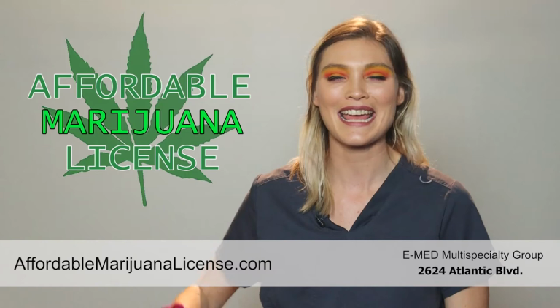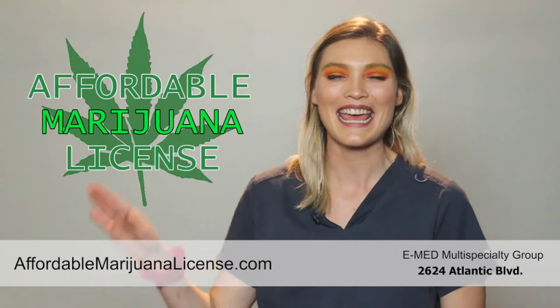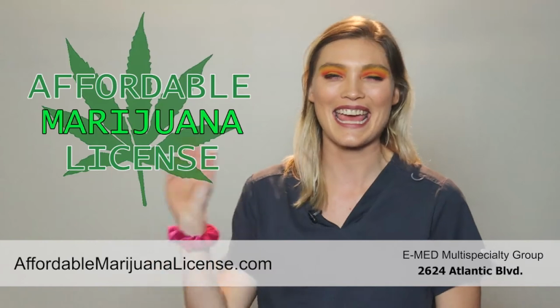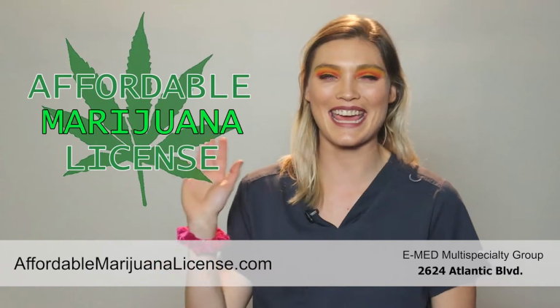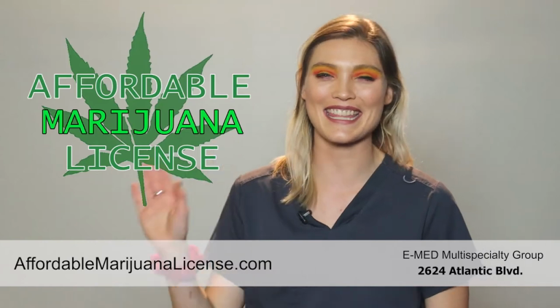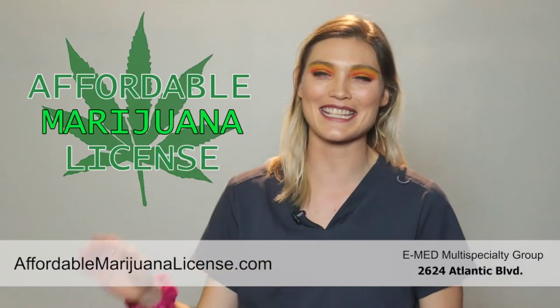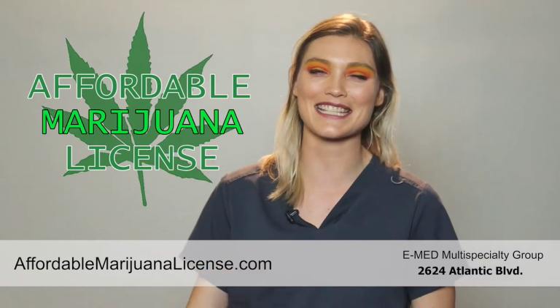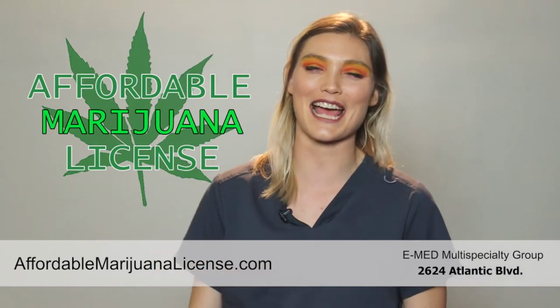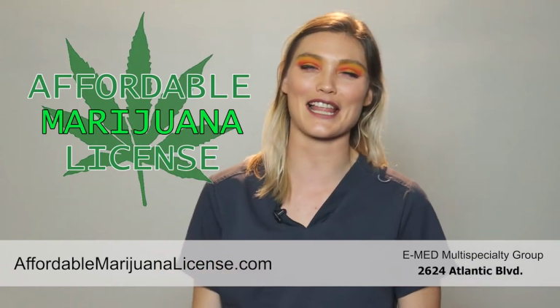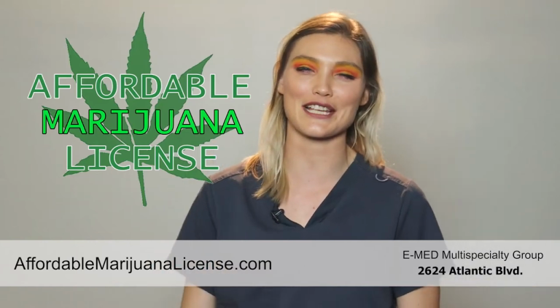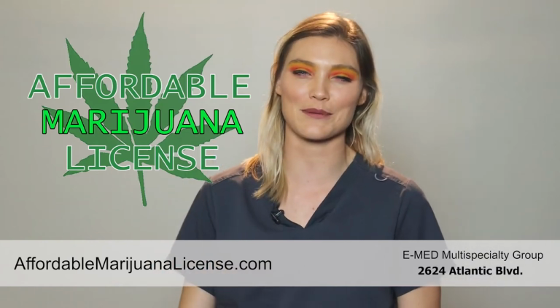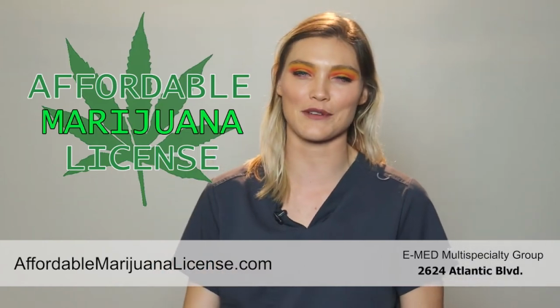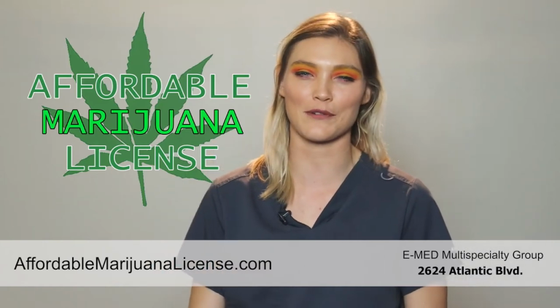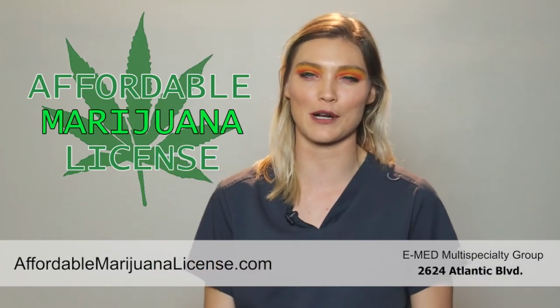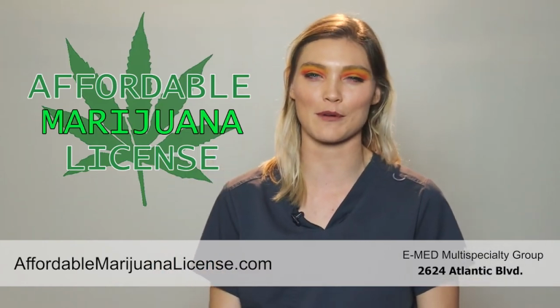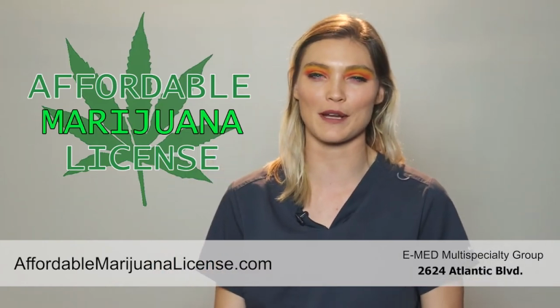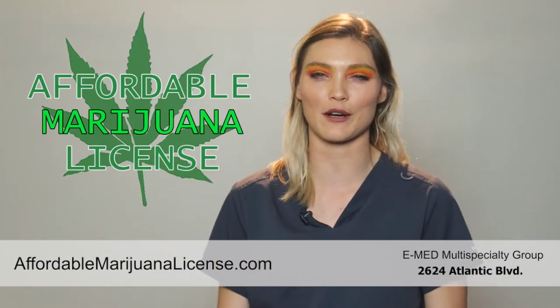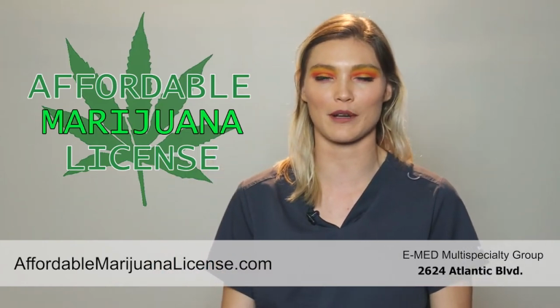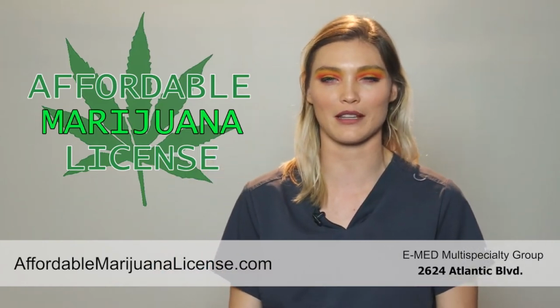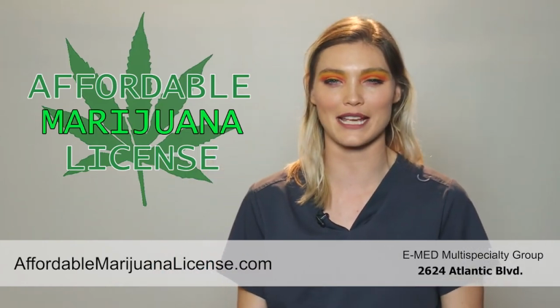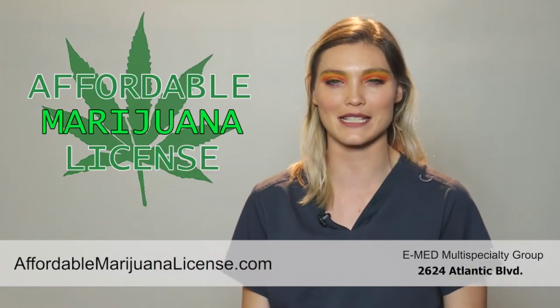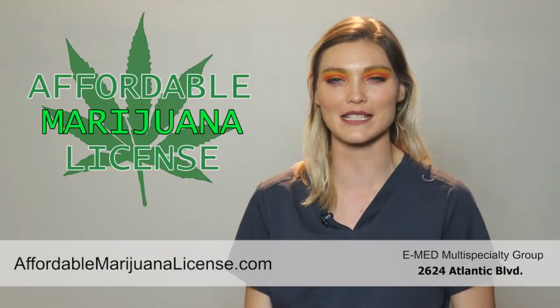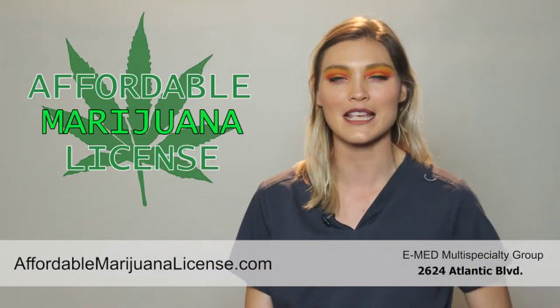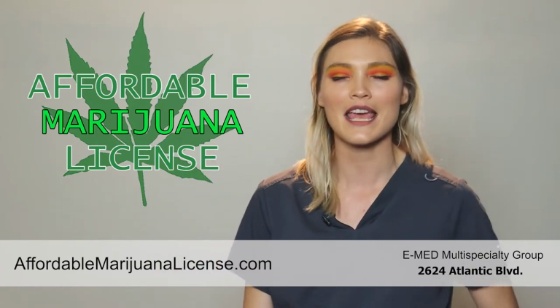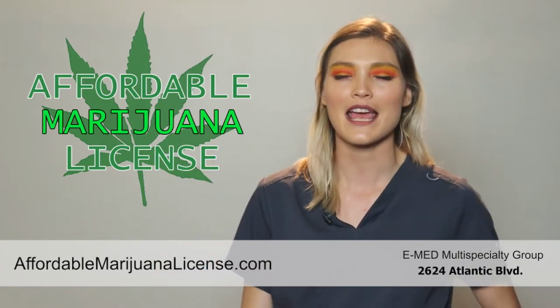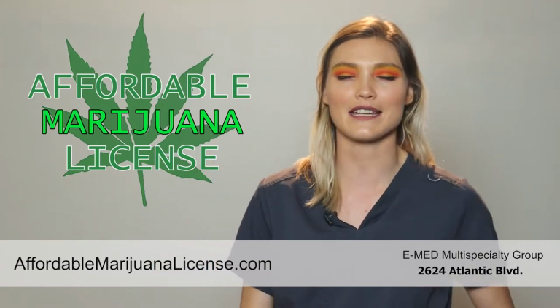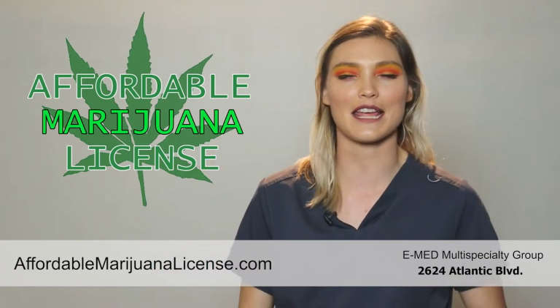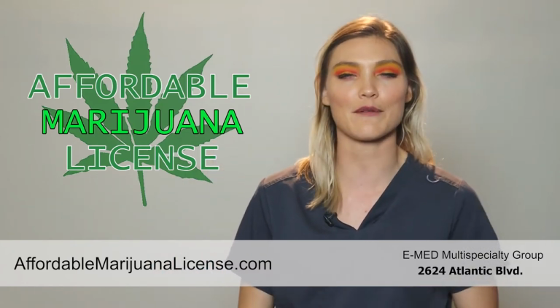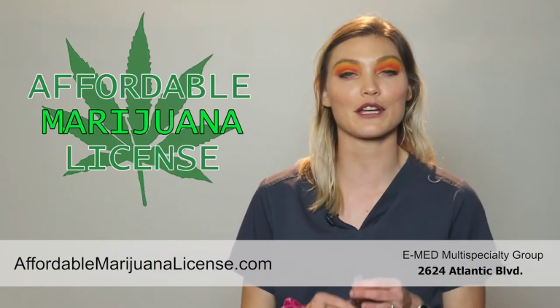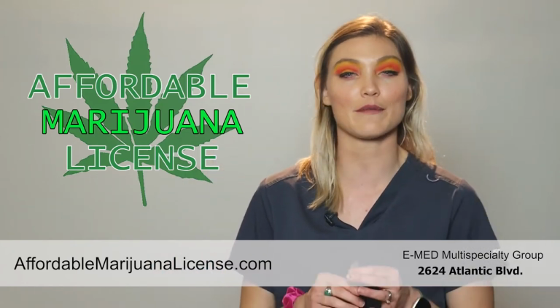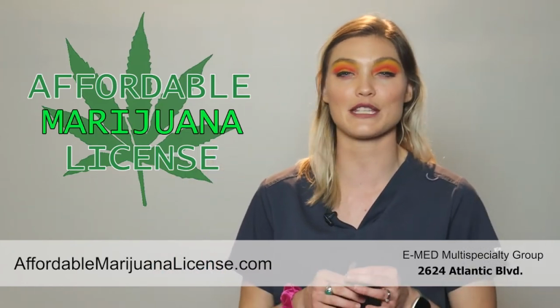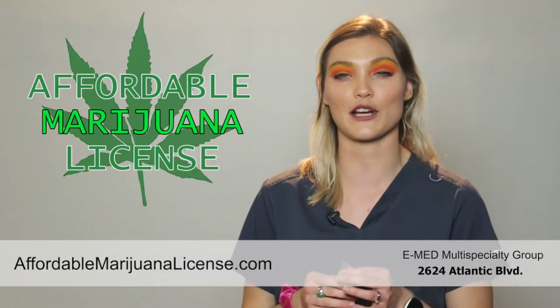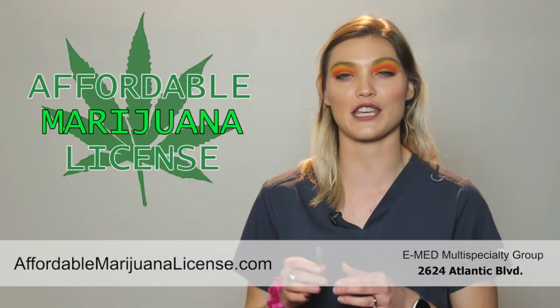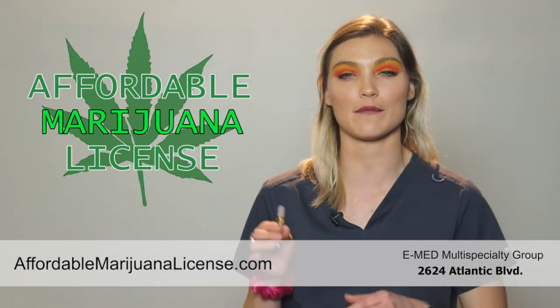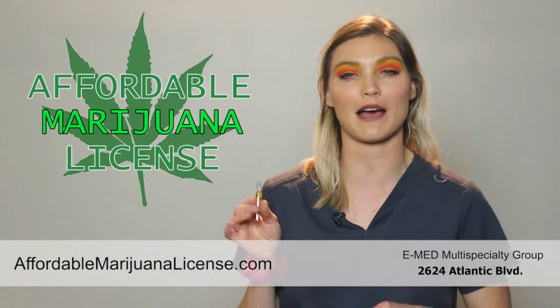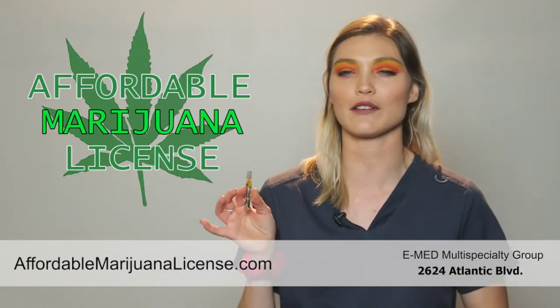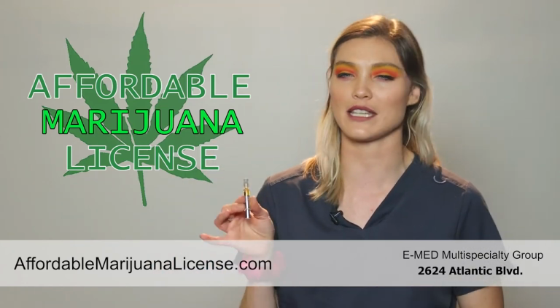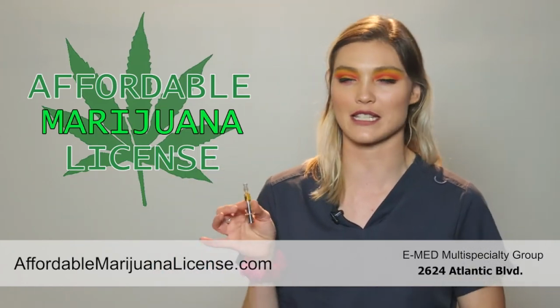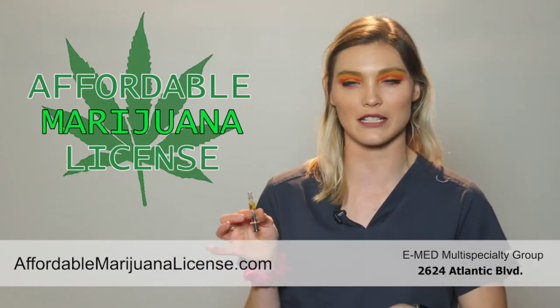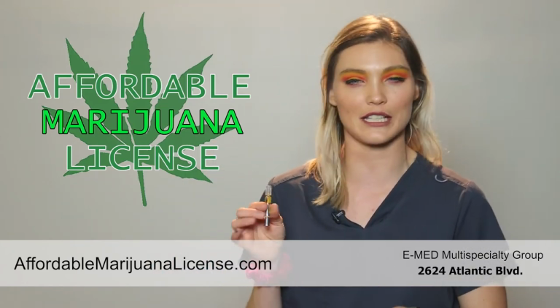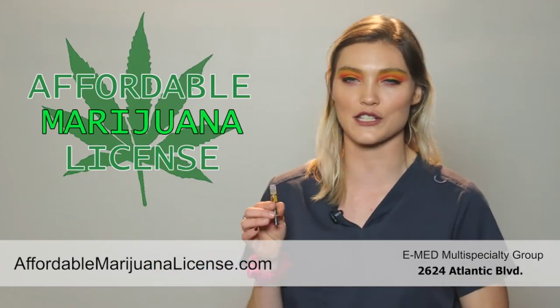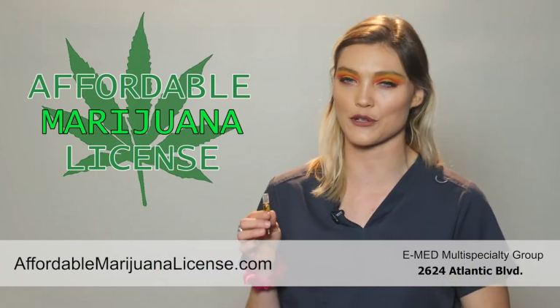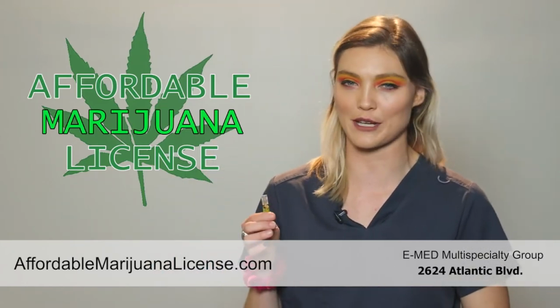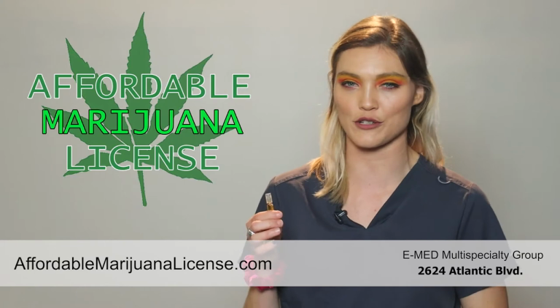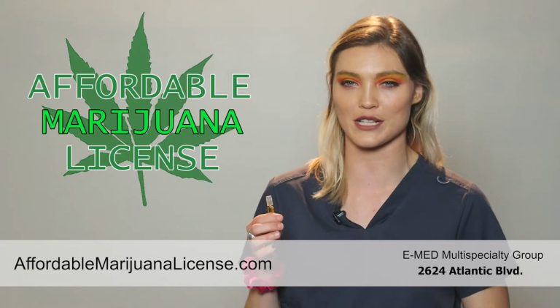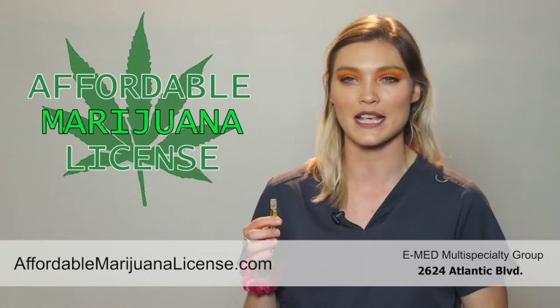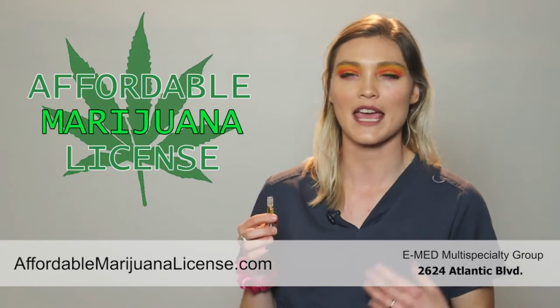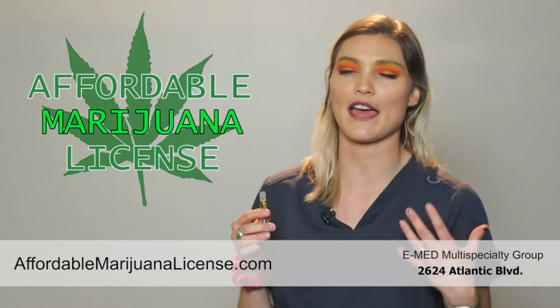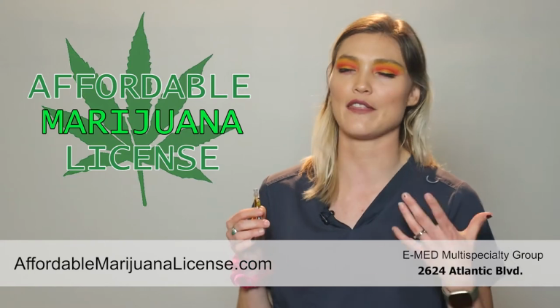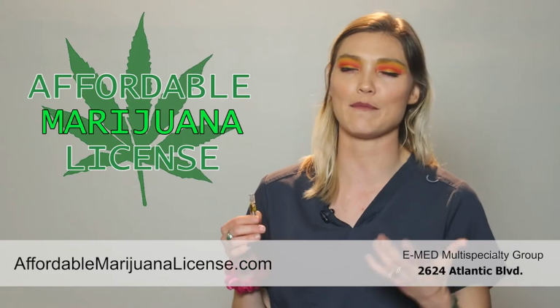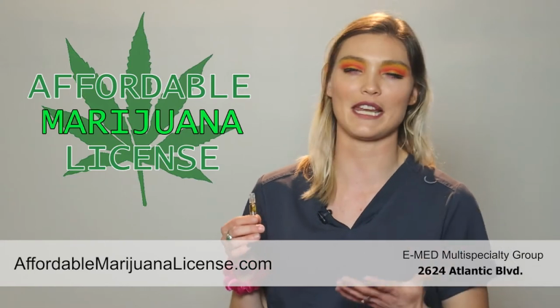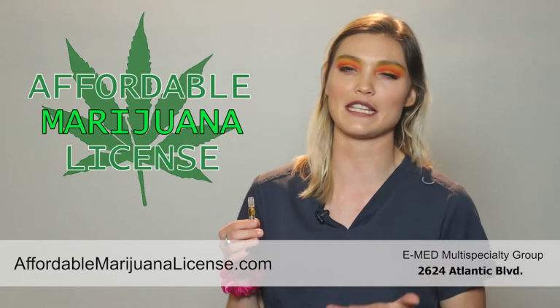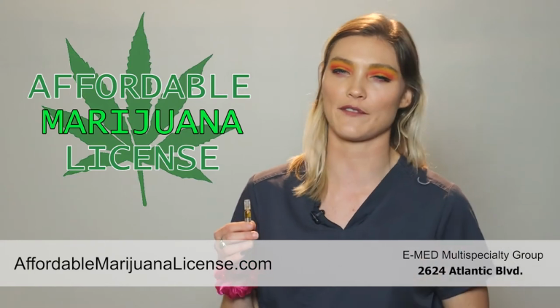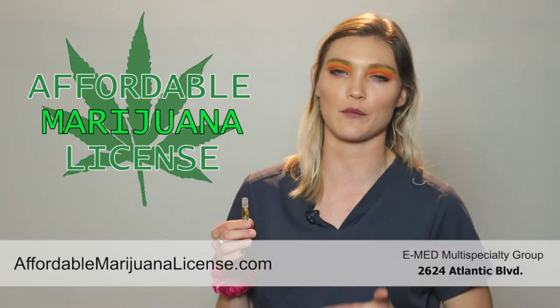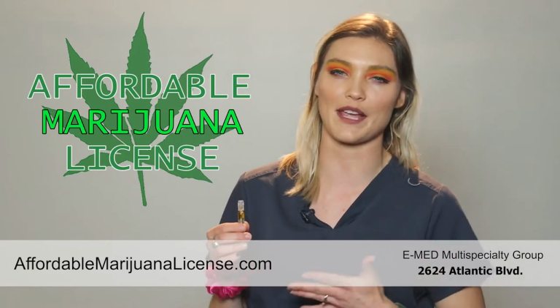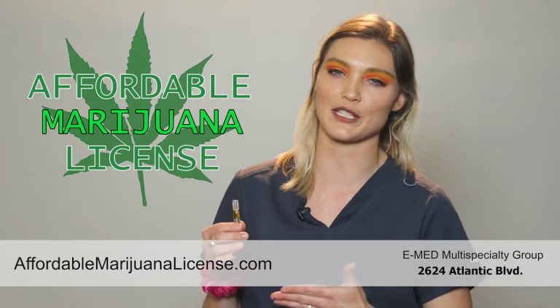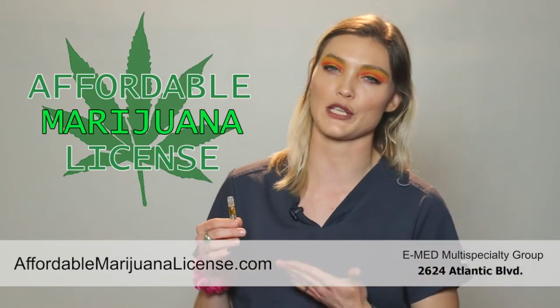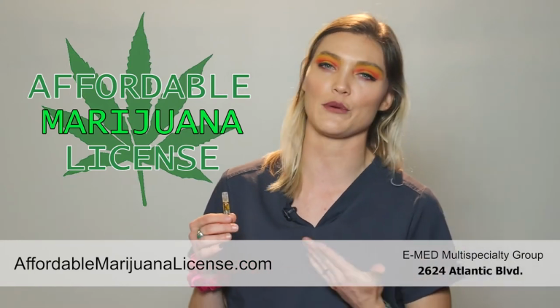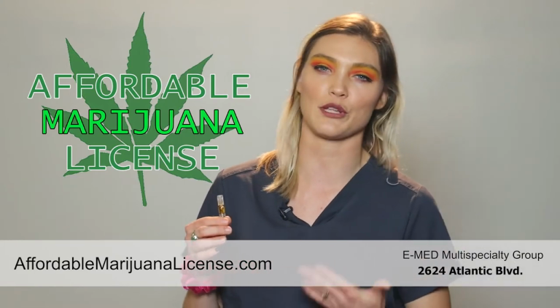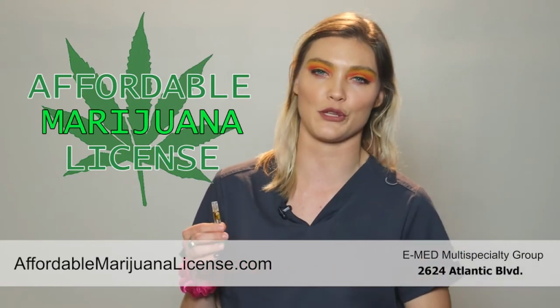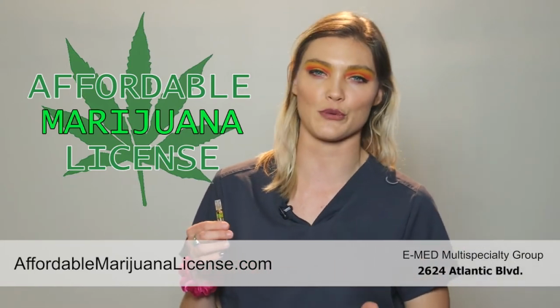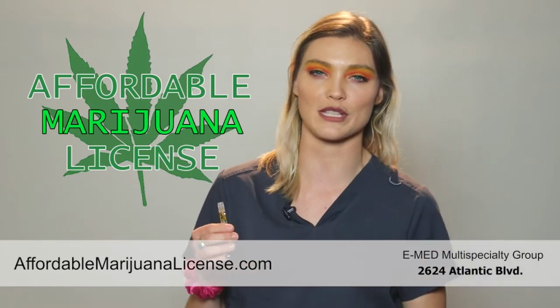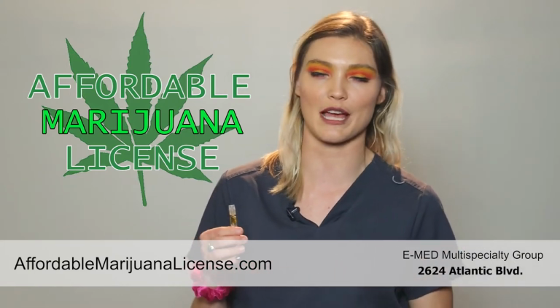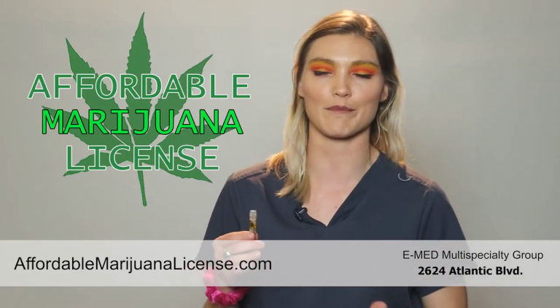Hey, this is Alex with Affordable Marijuana License, and today we're going to be talking about distillate syringes and the many different ways that you can use them.